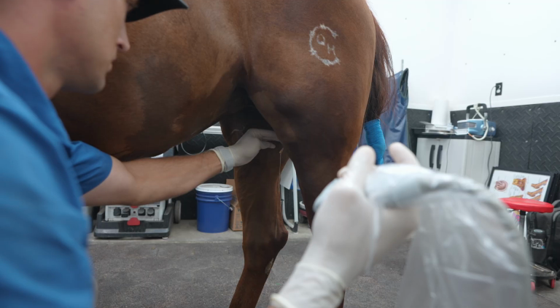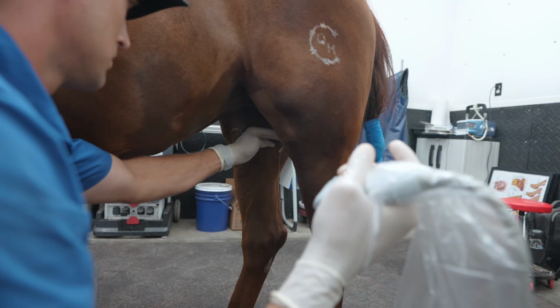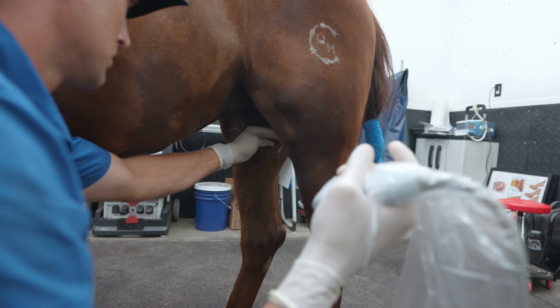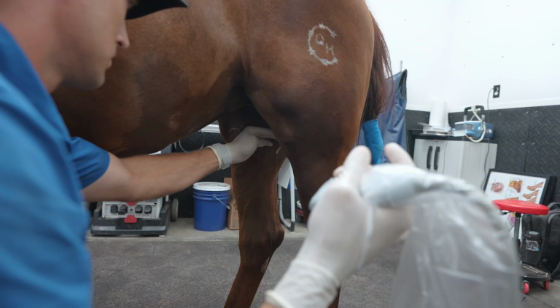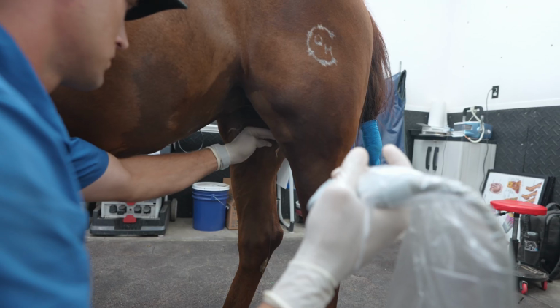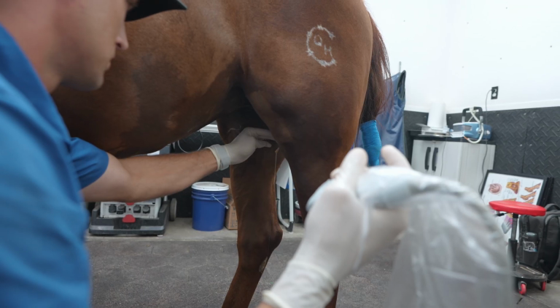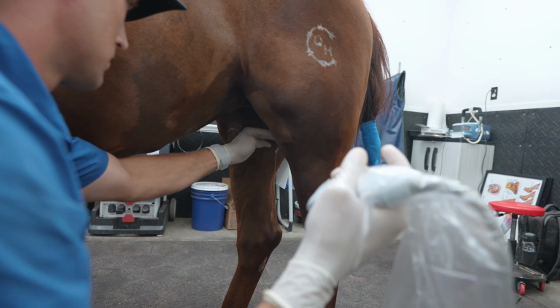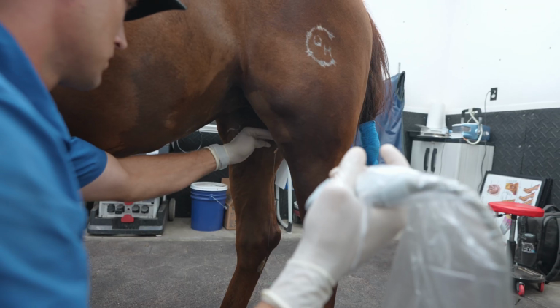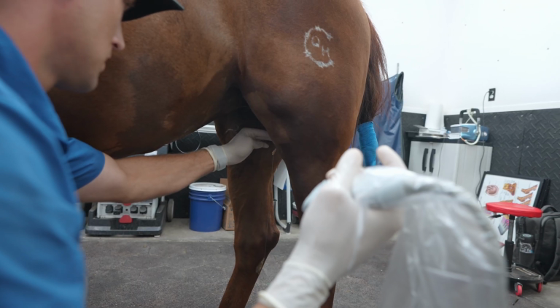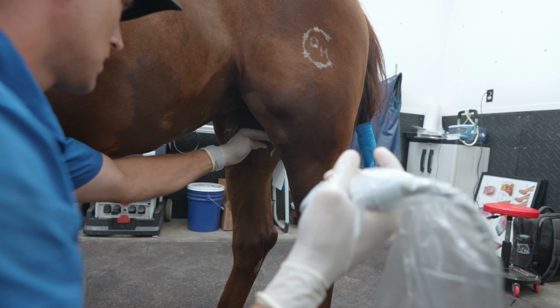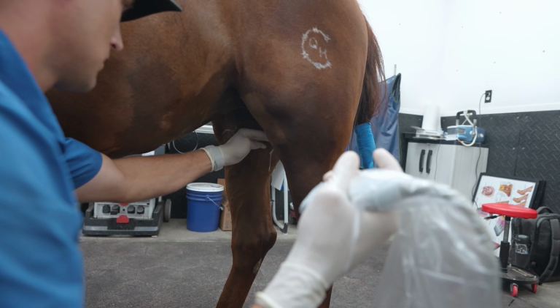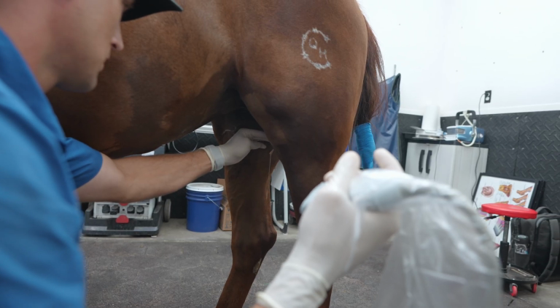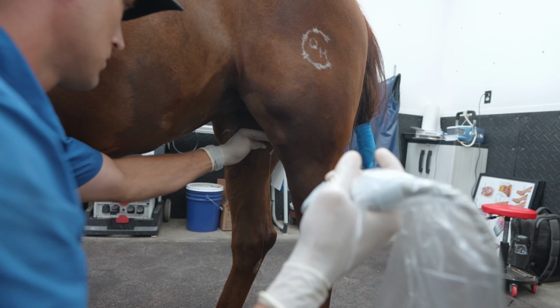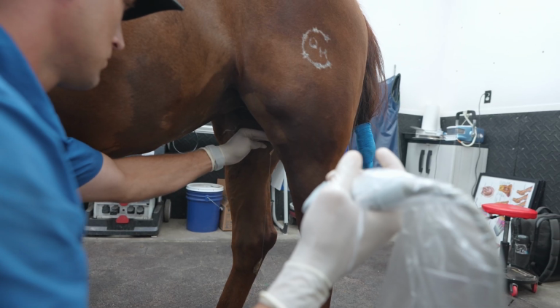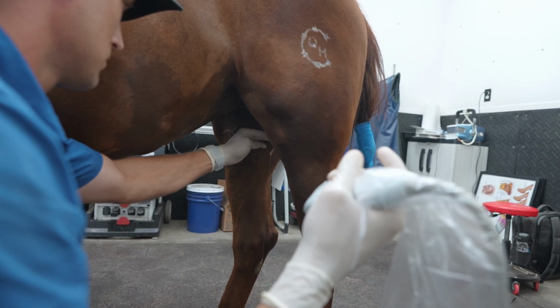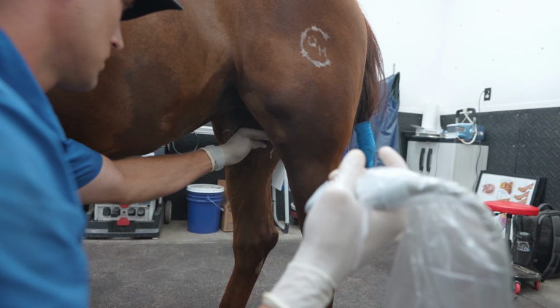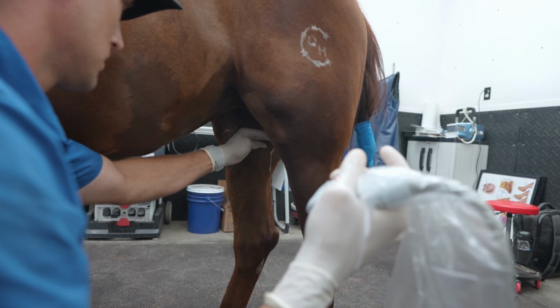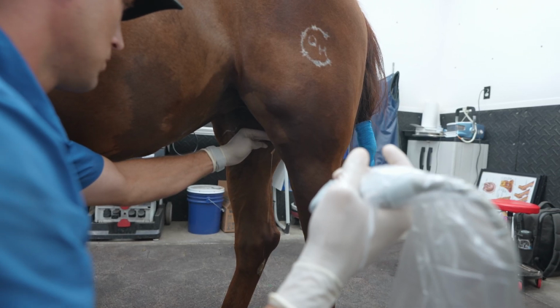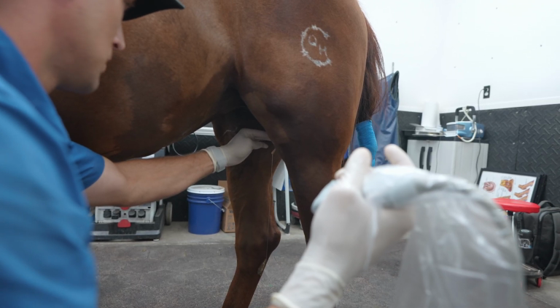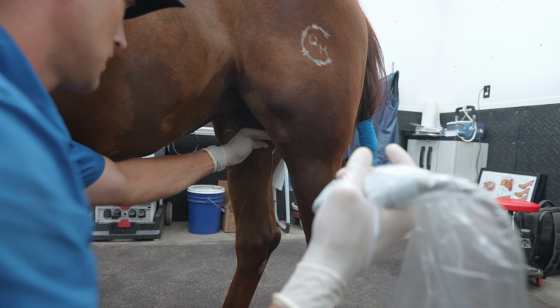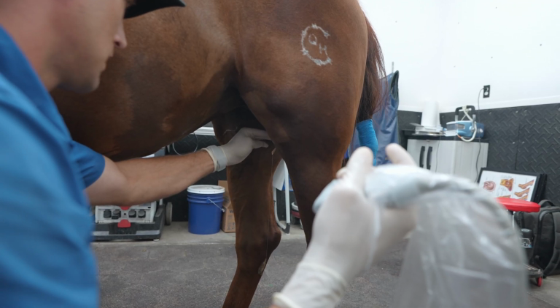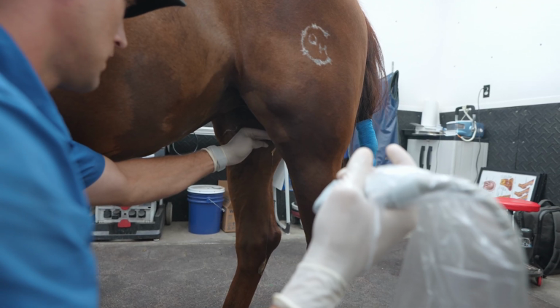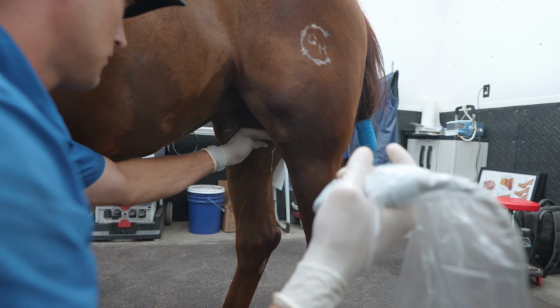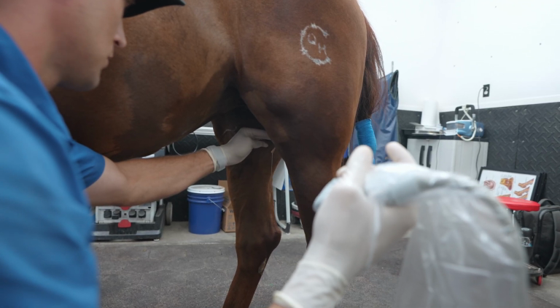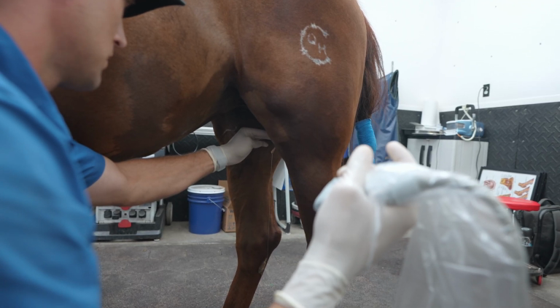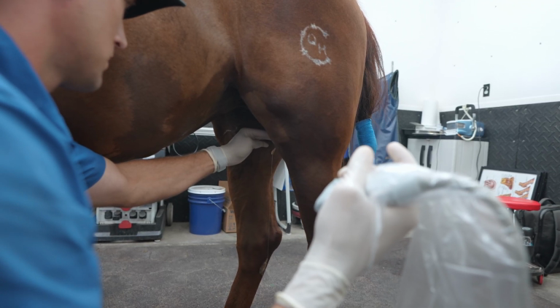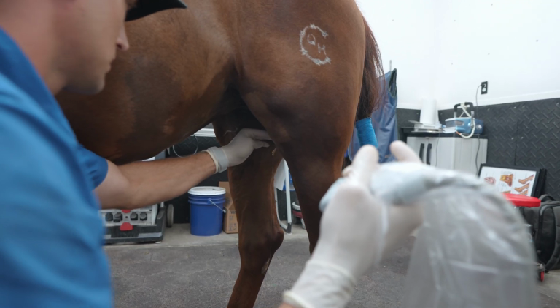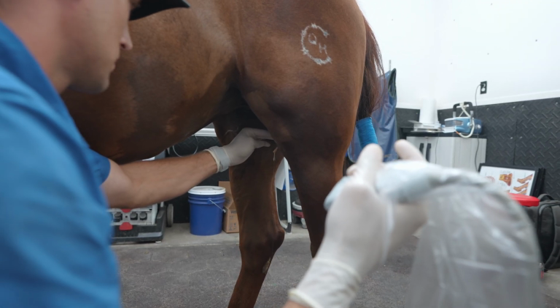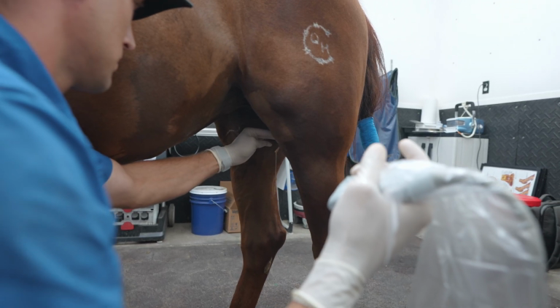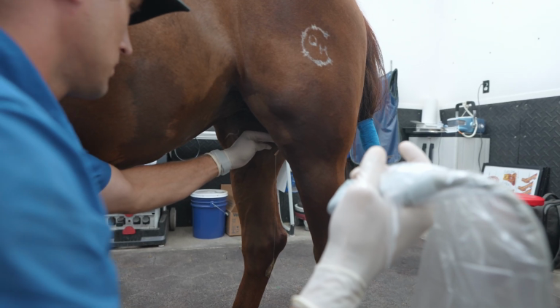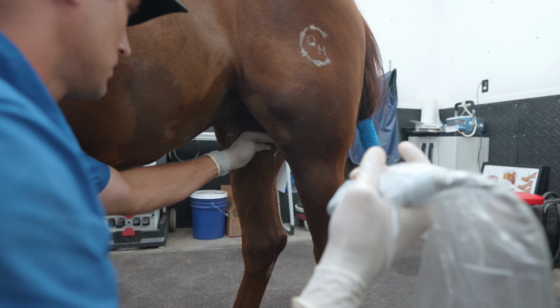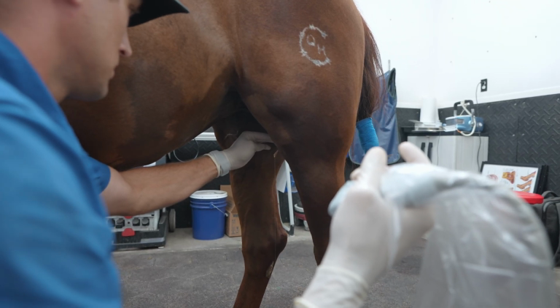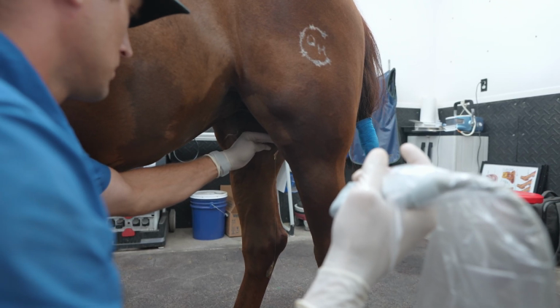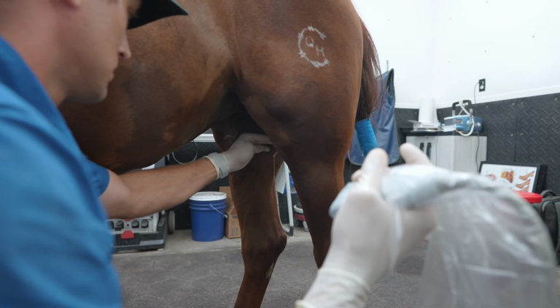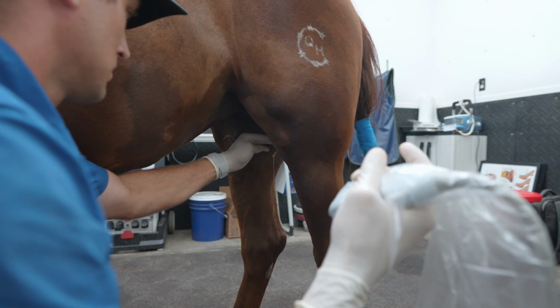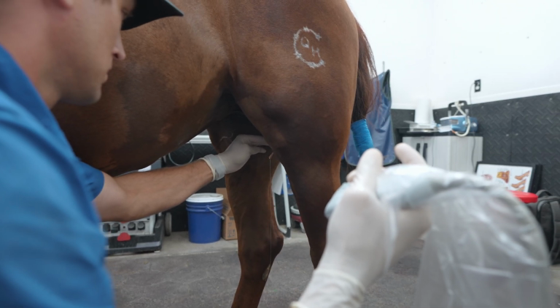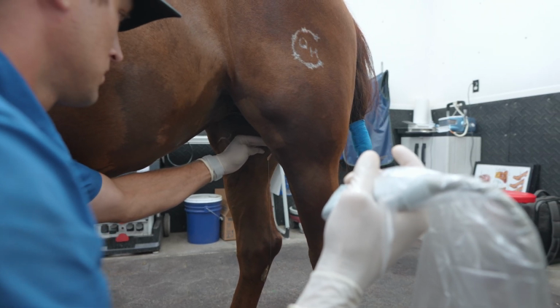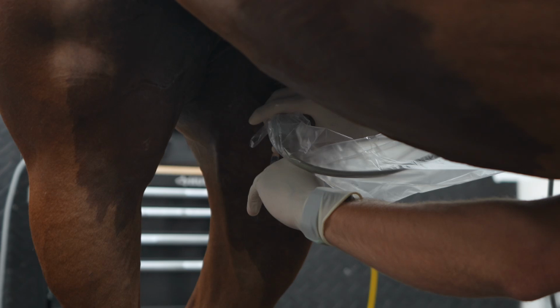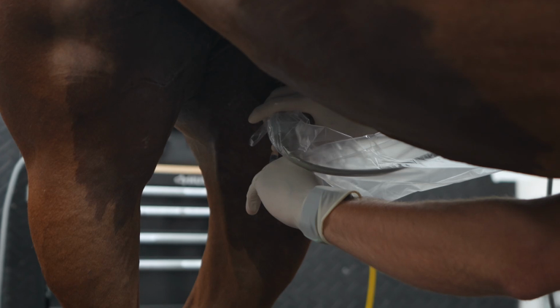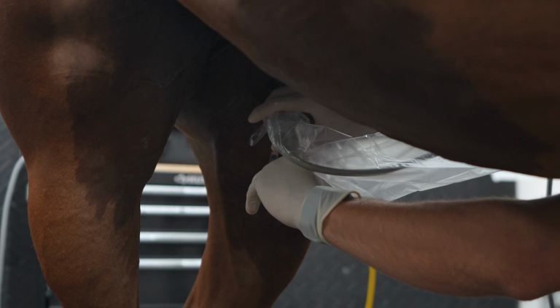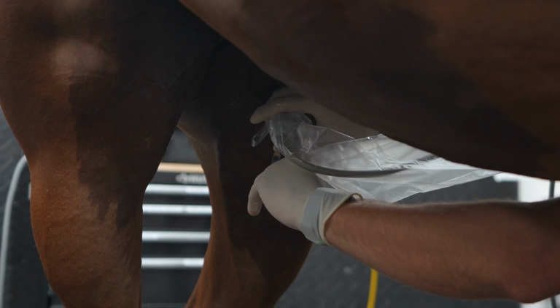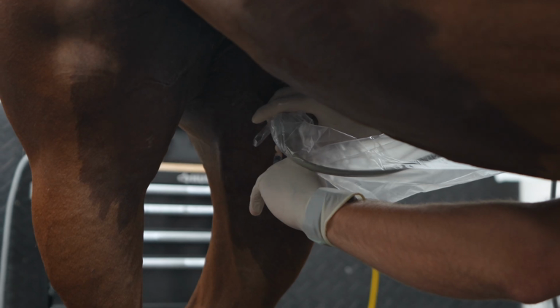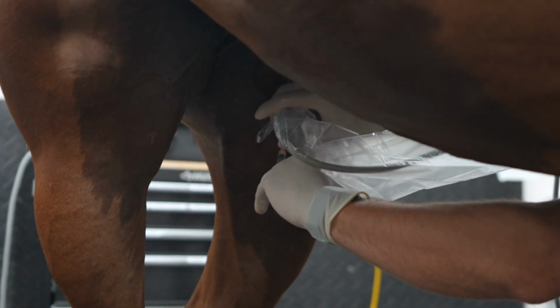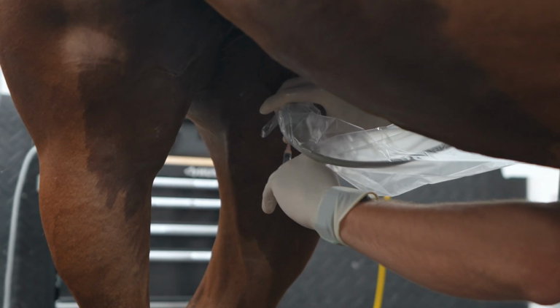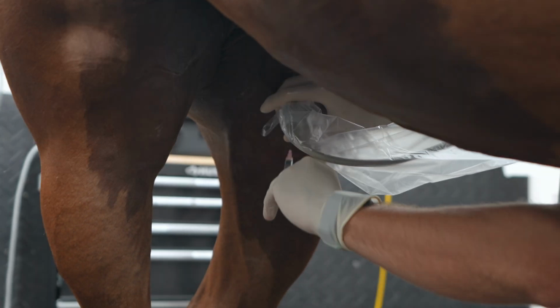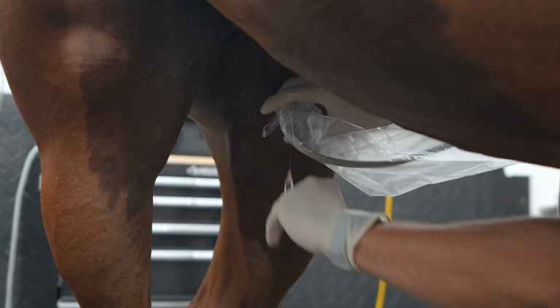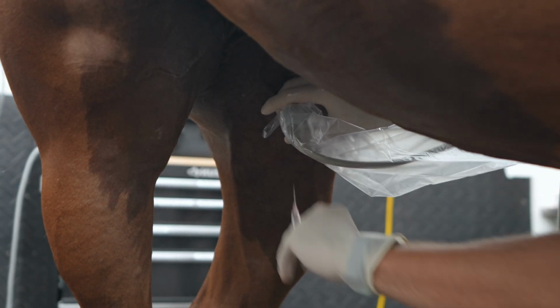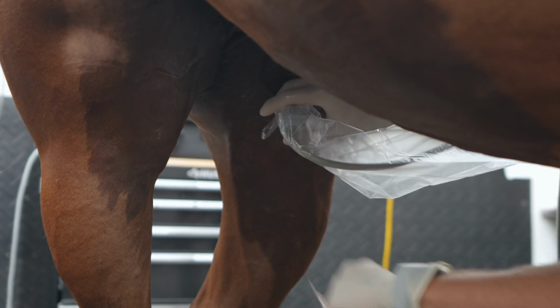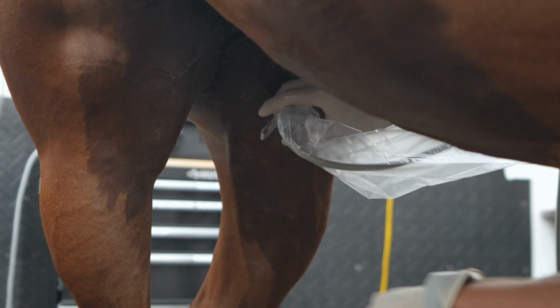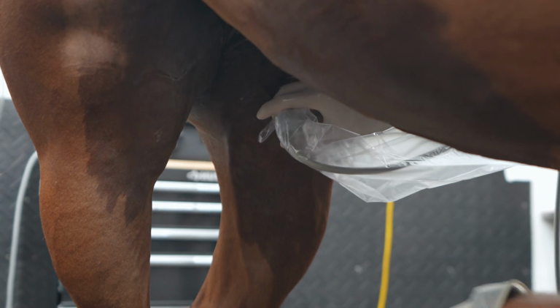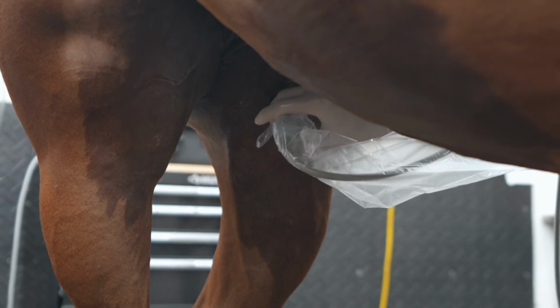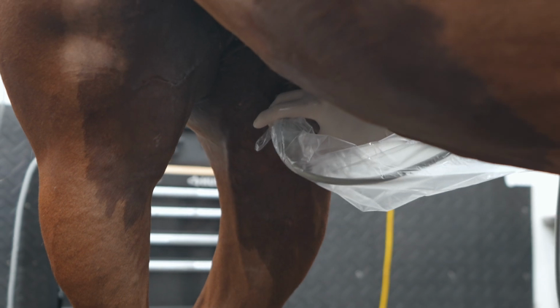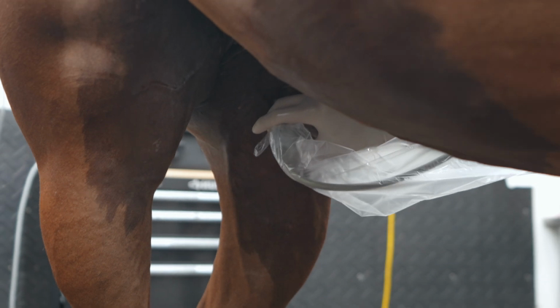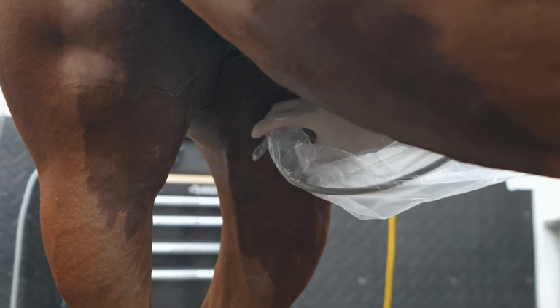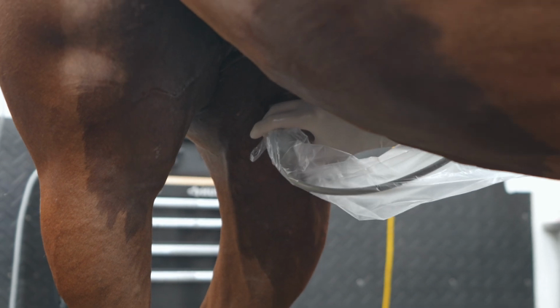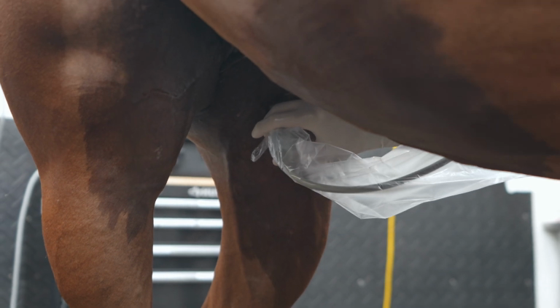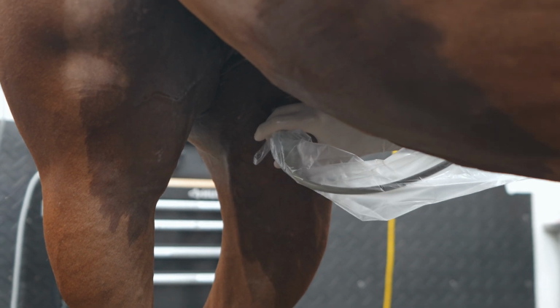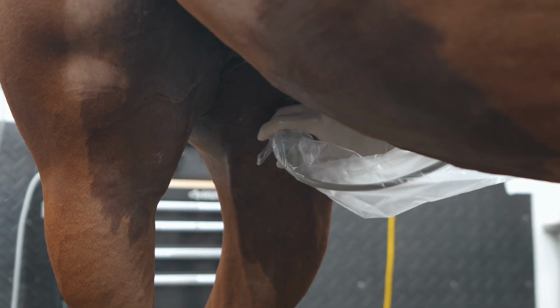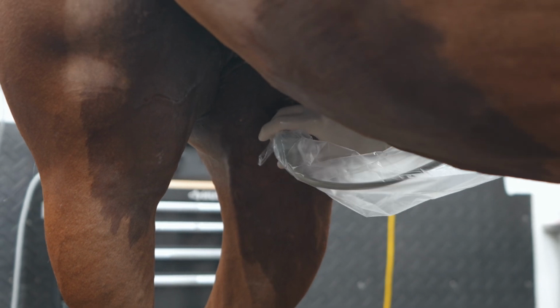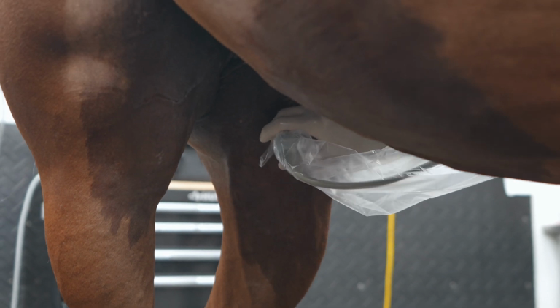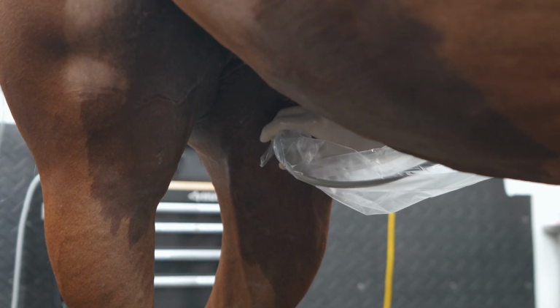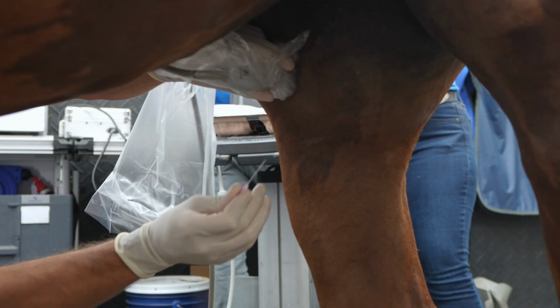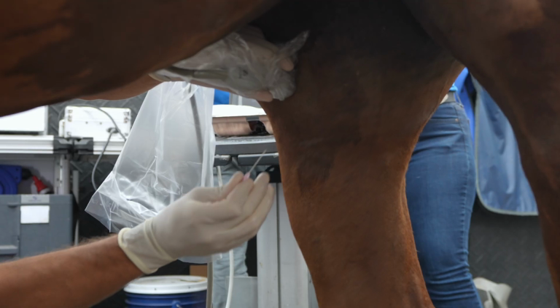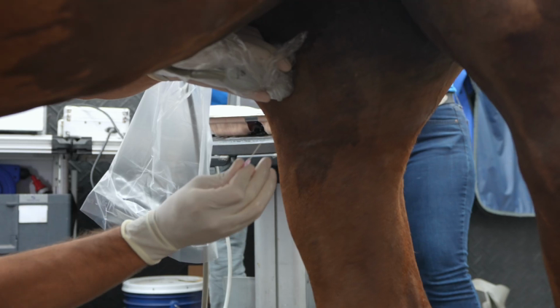We're going to get a little bit of that out for you. That's the medicine we just put in there.